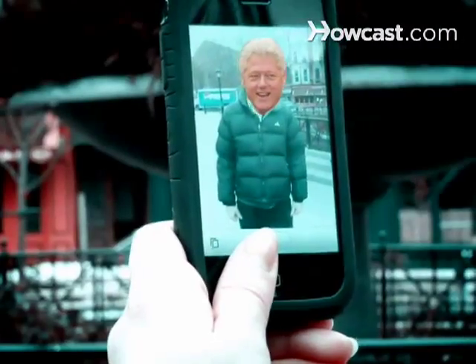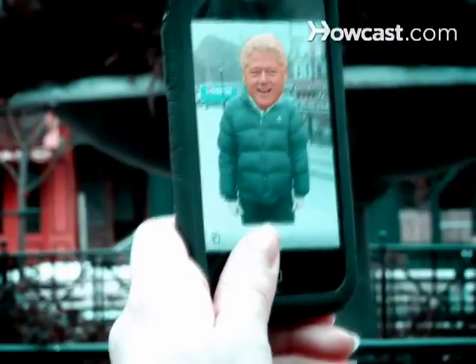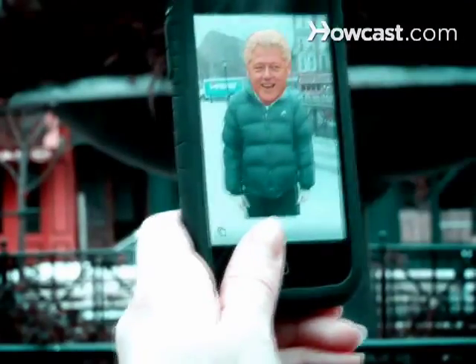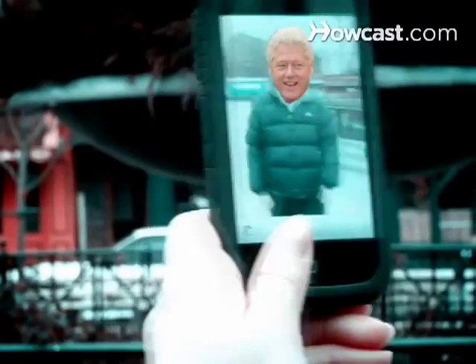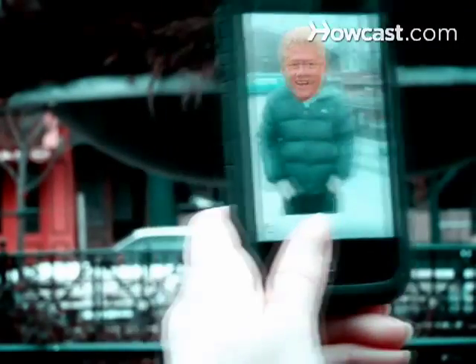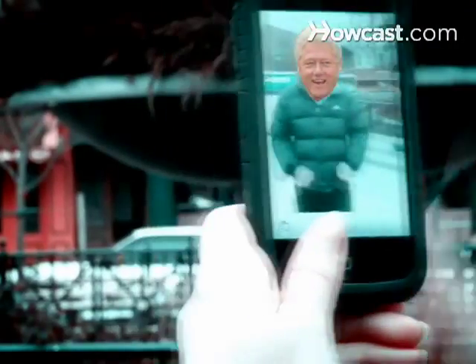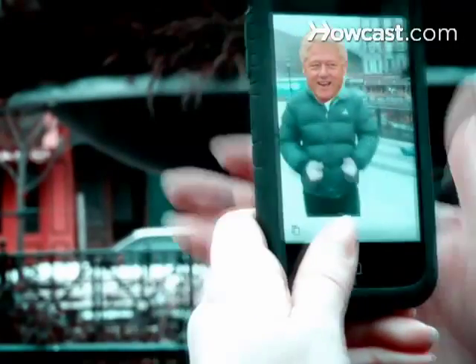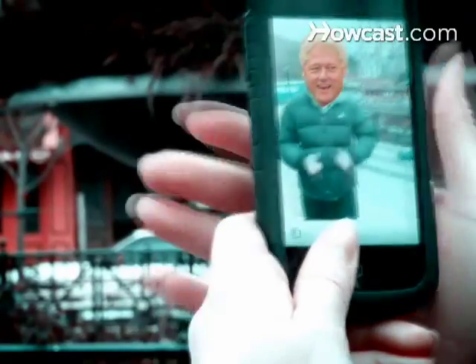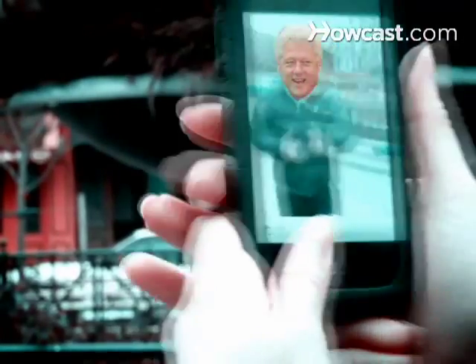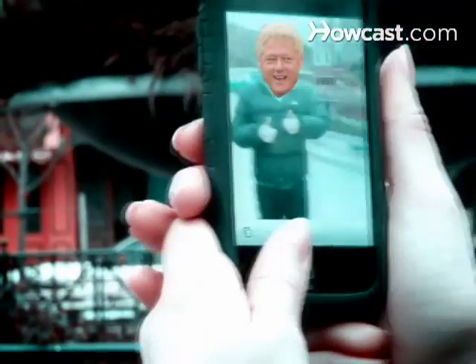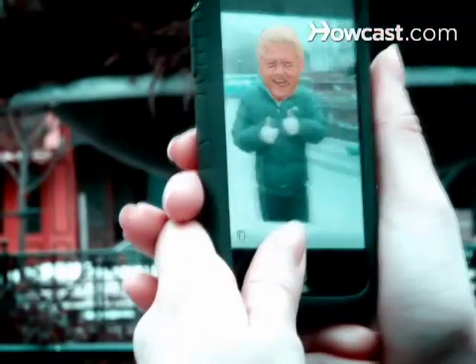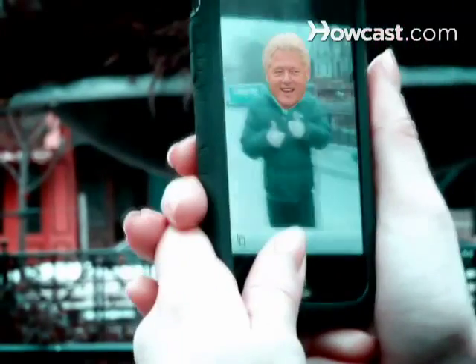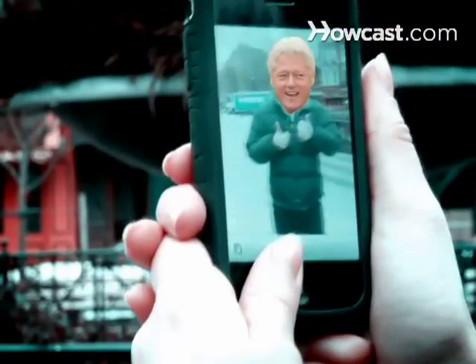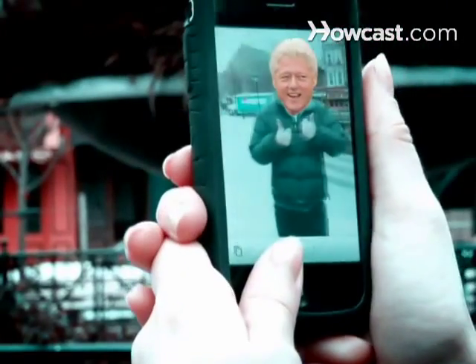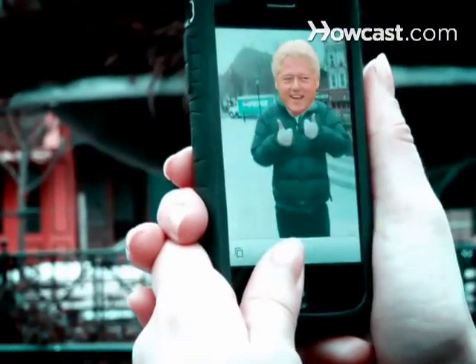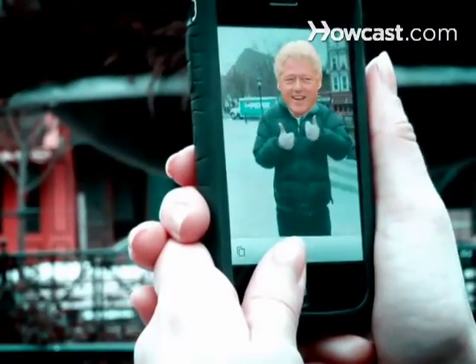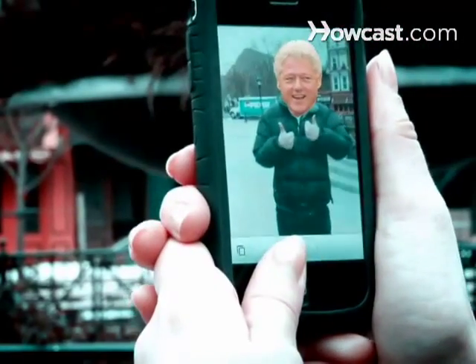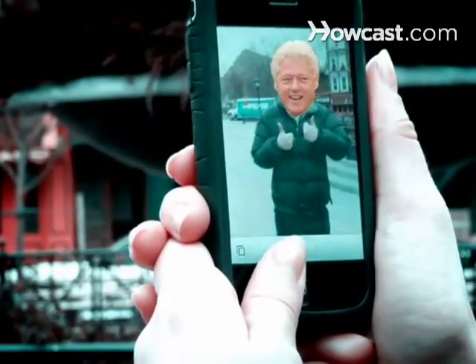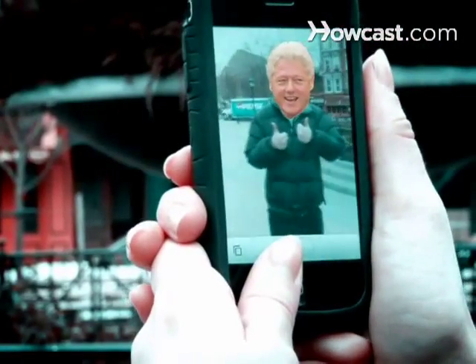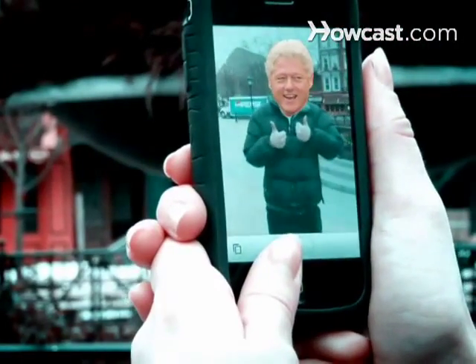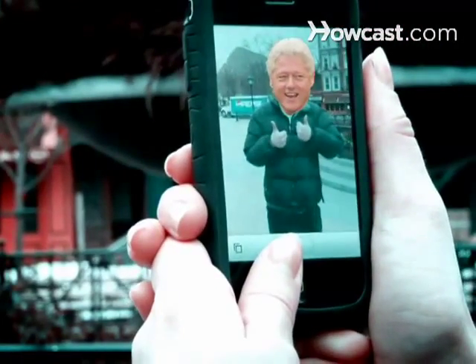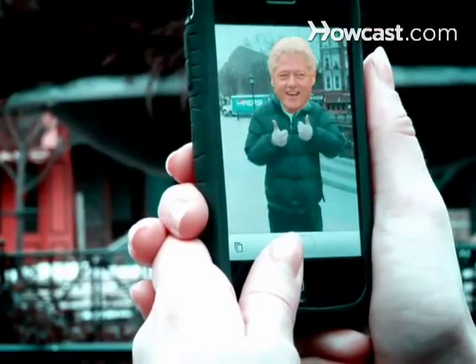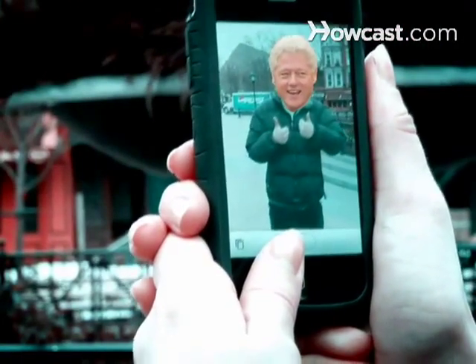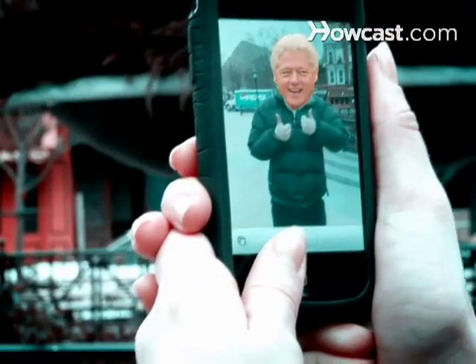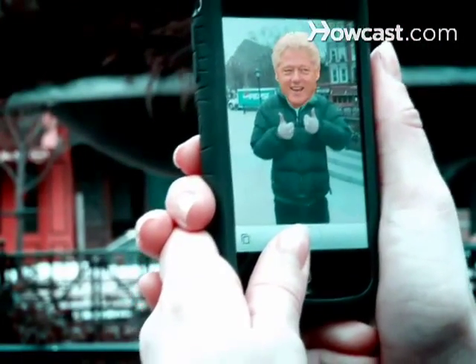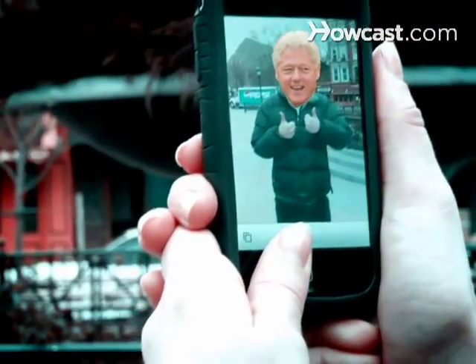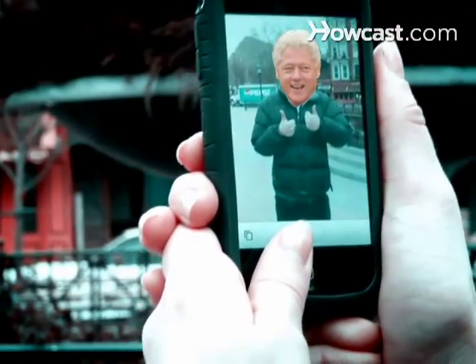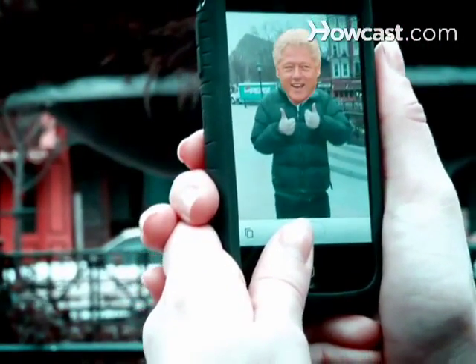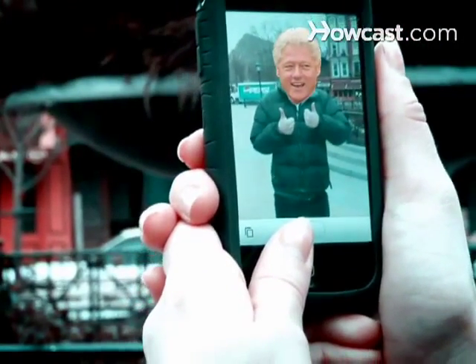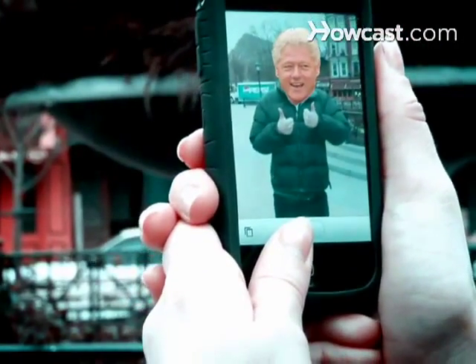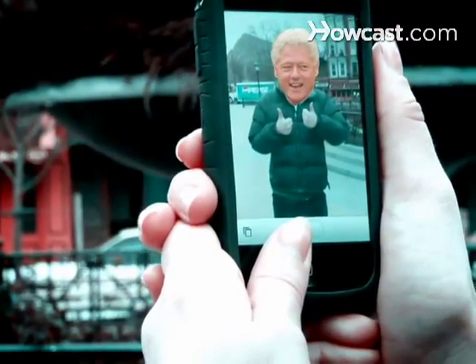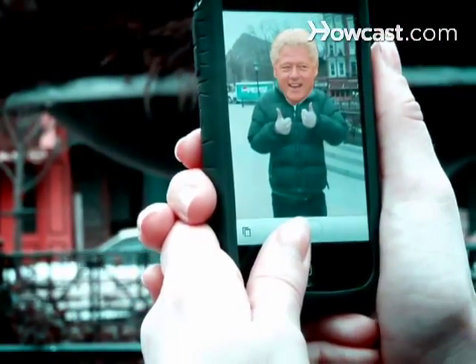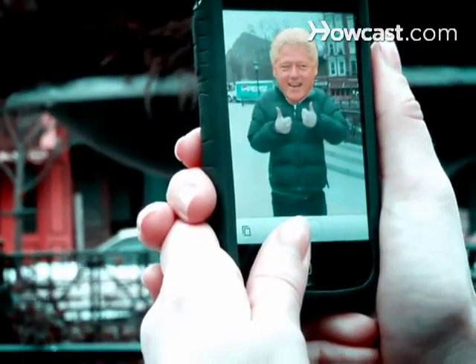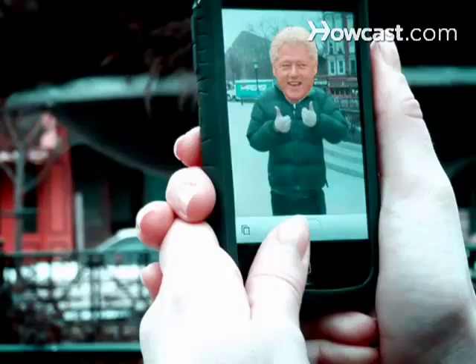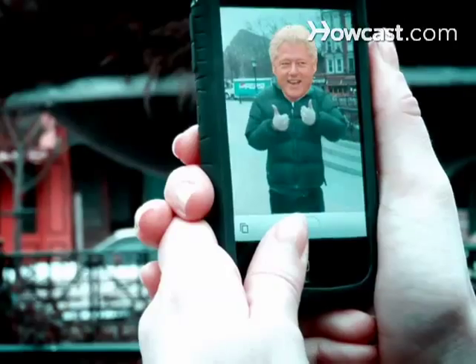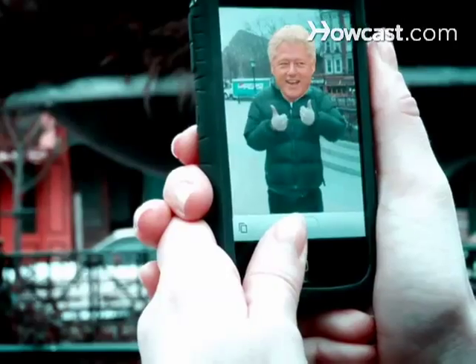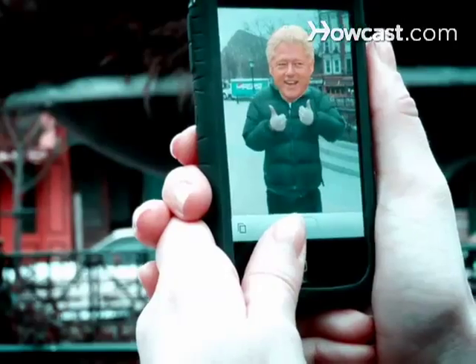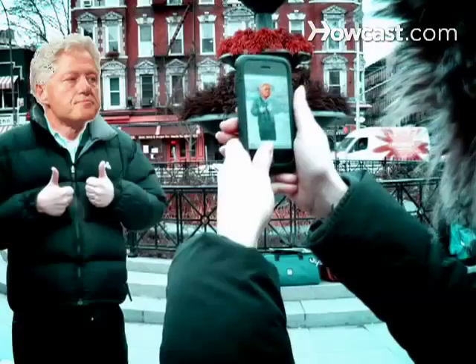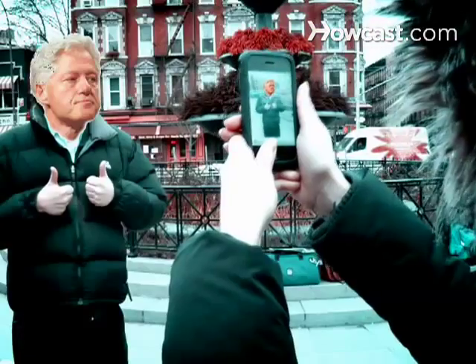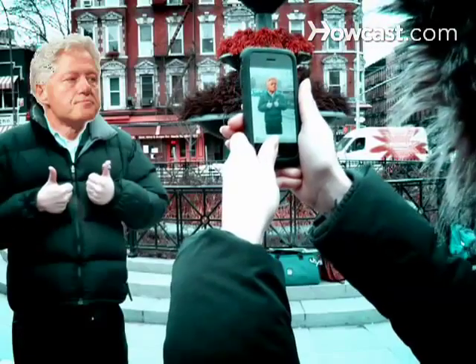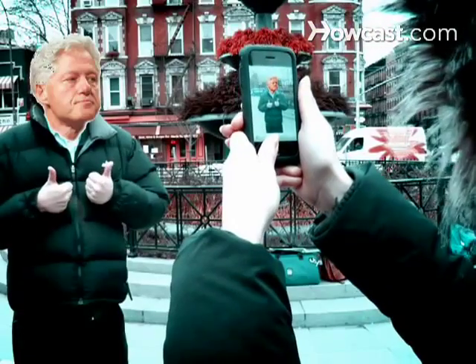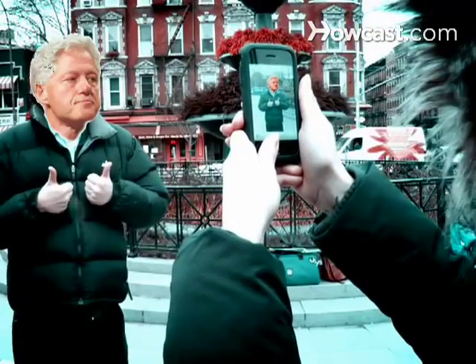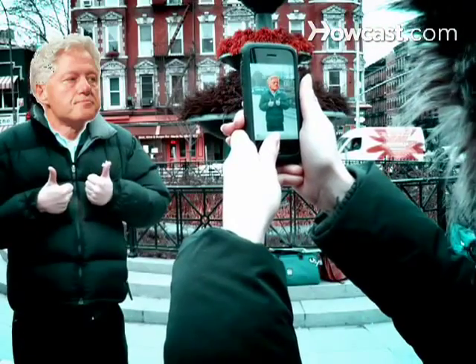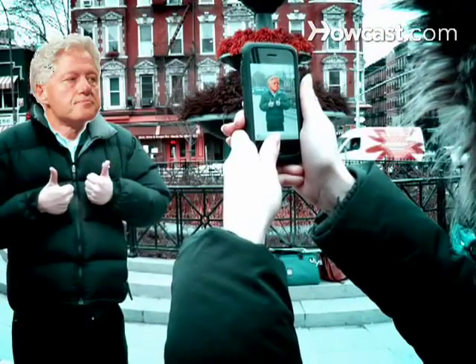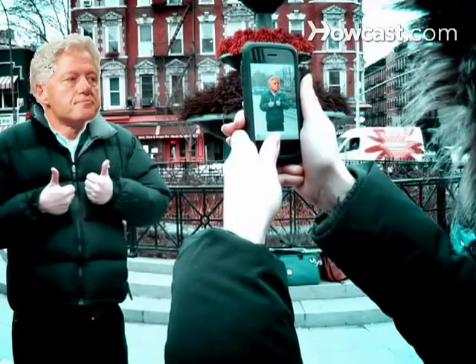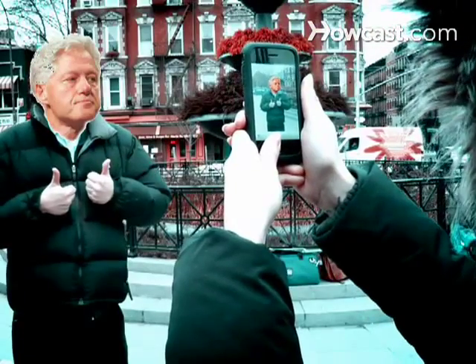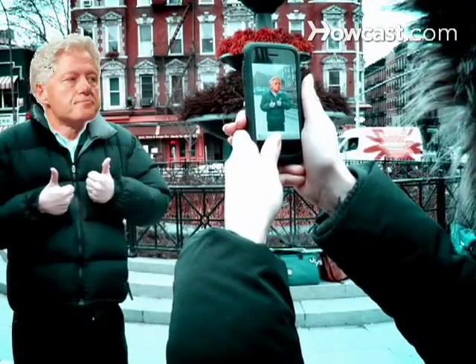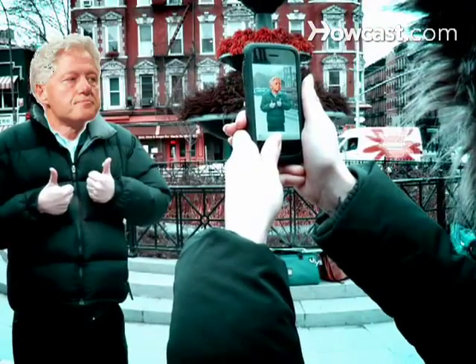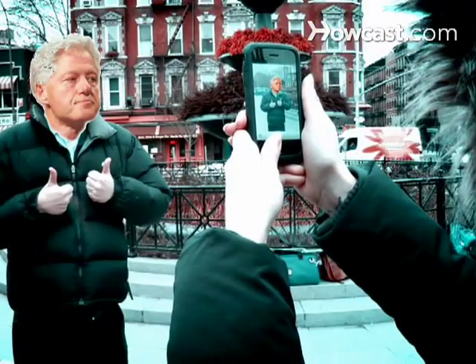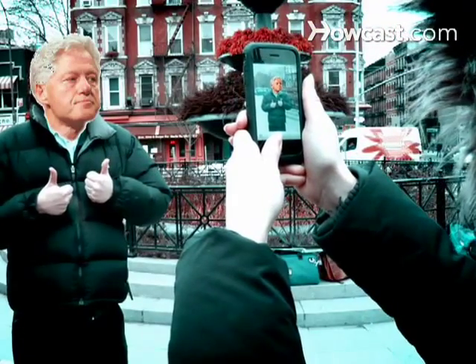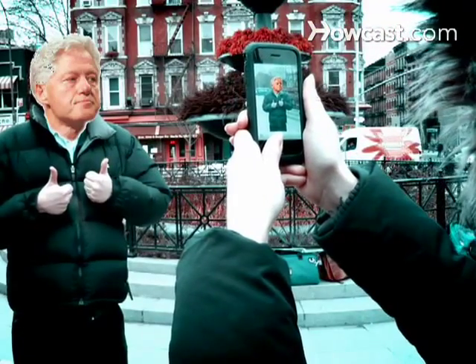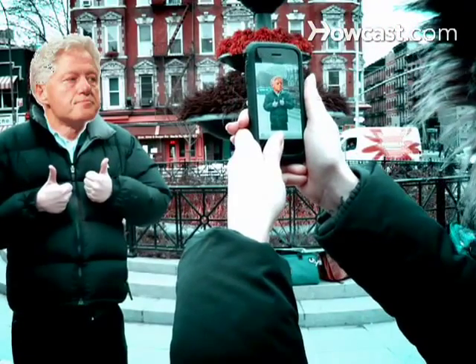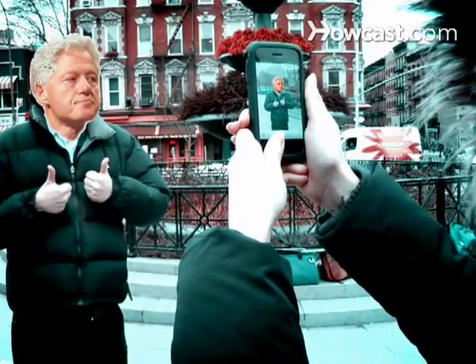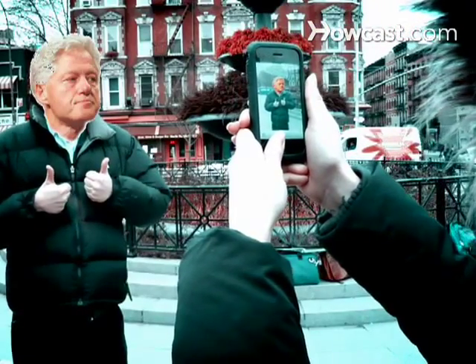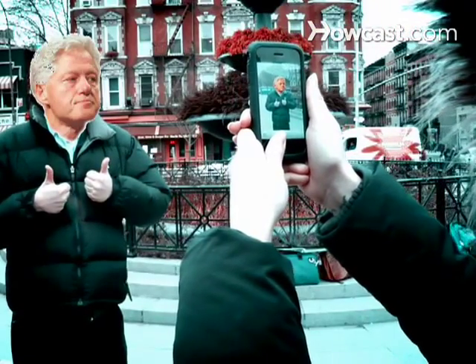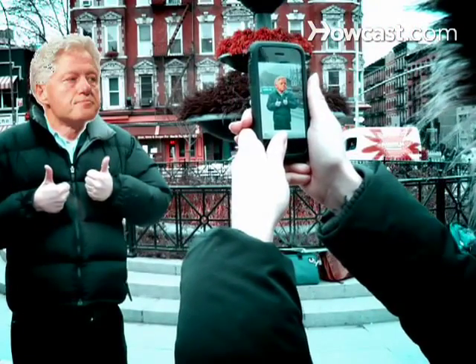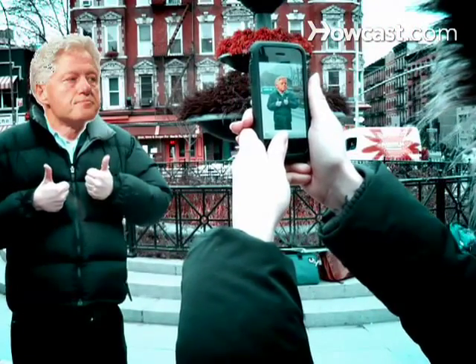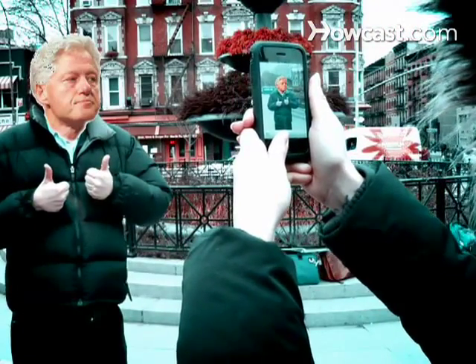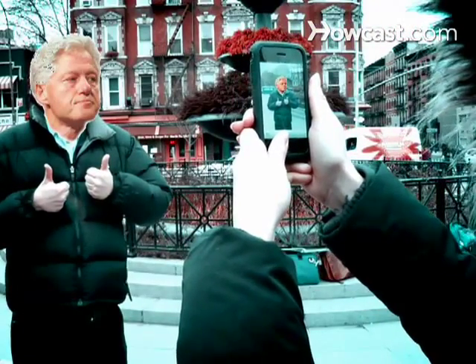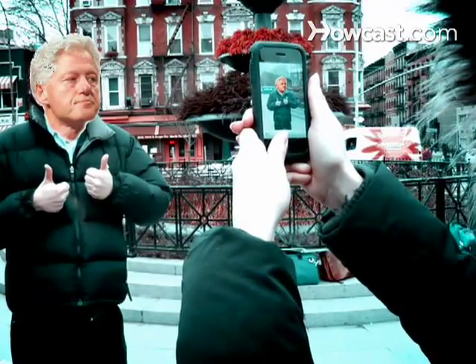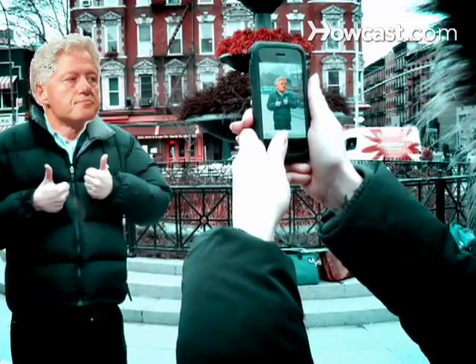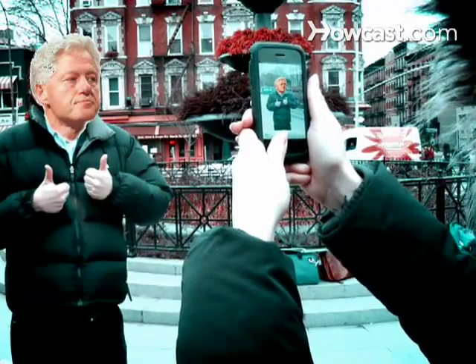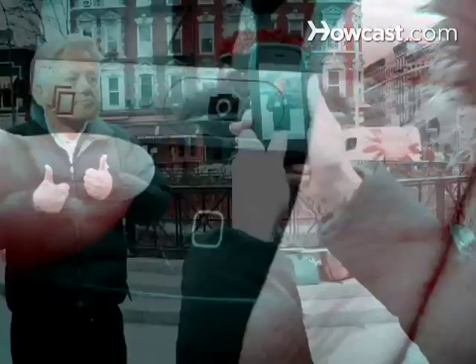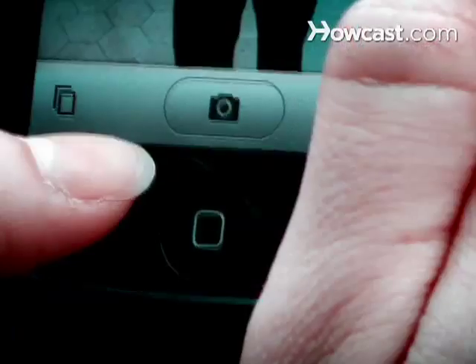Step 7: Keep the camera as steady as possible. The less movement, the better, so stabilize yourself as best you can.